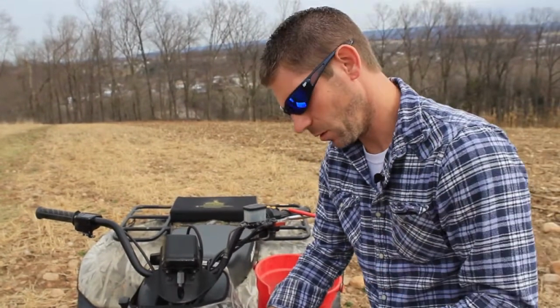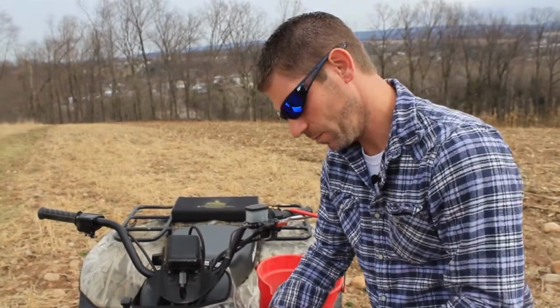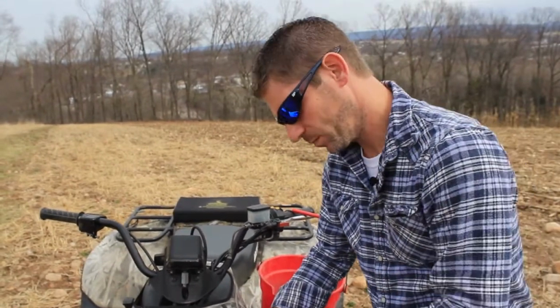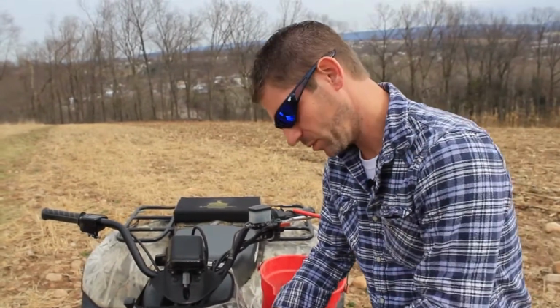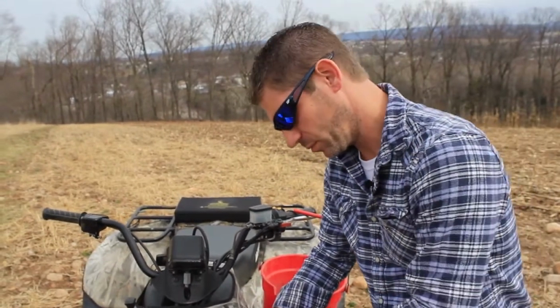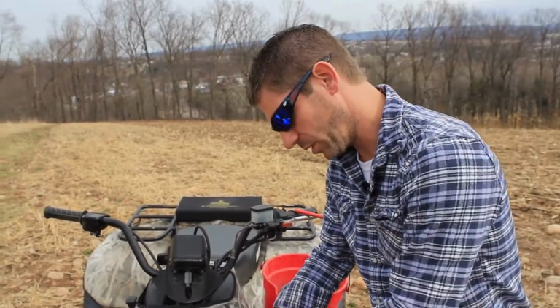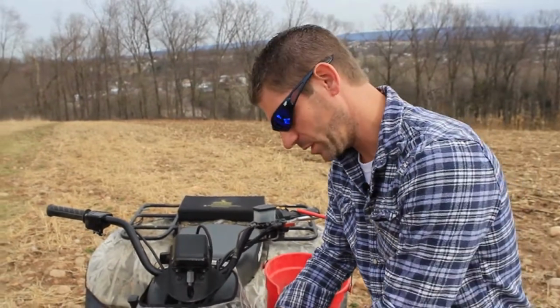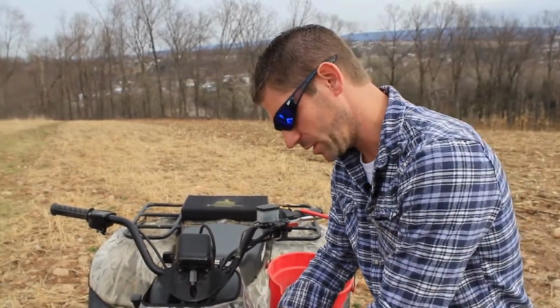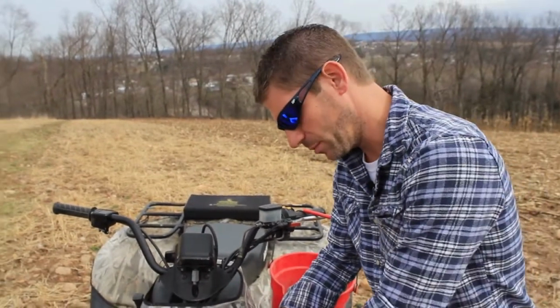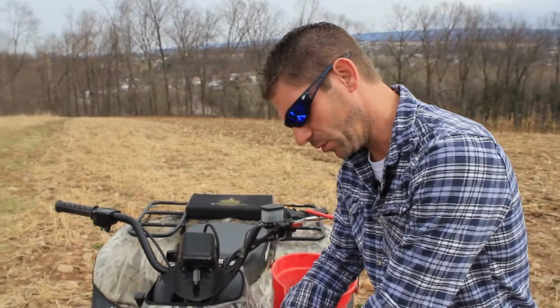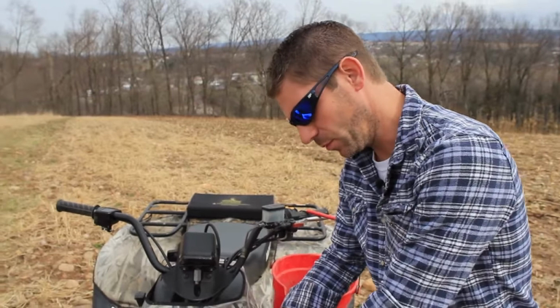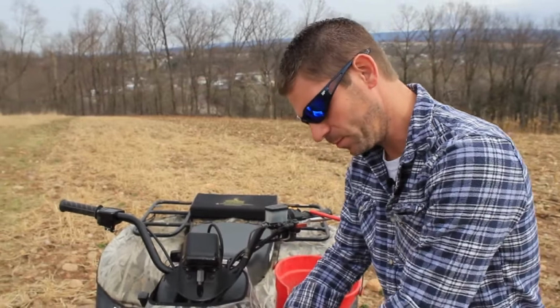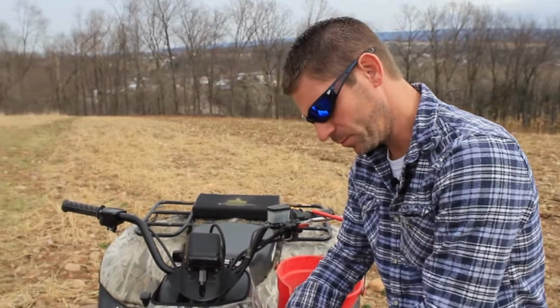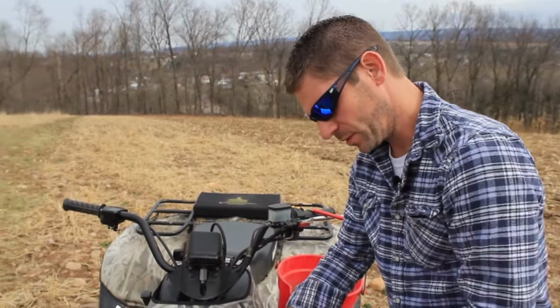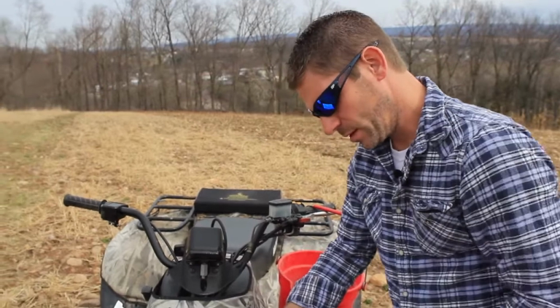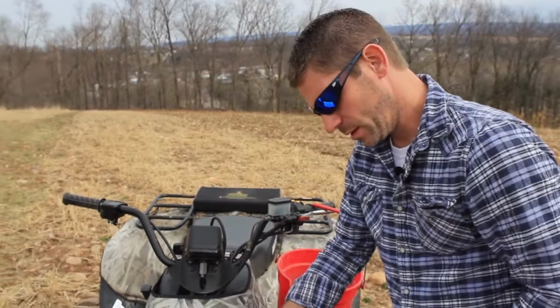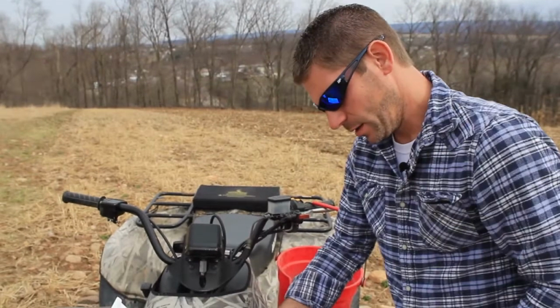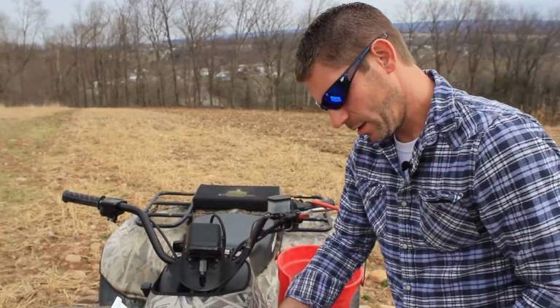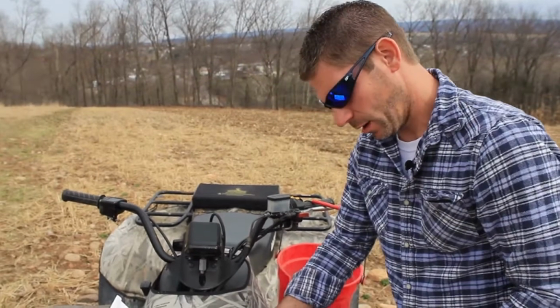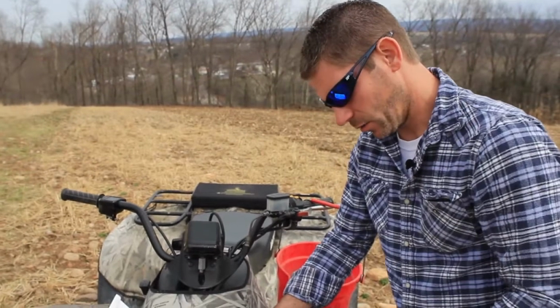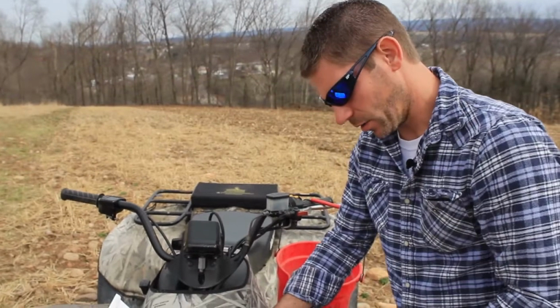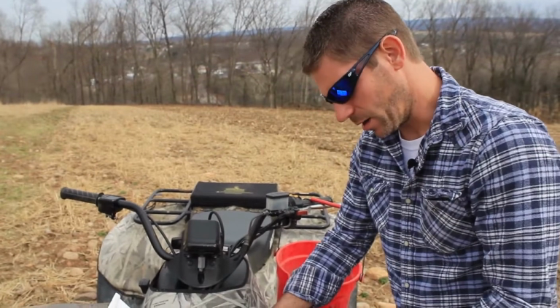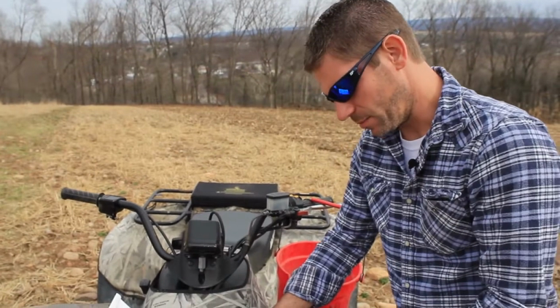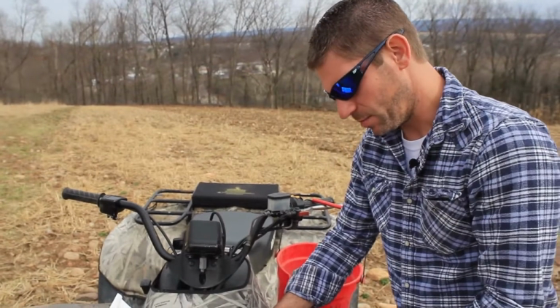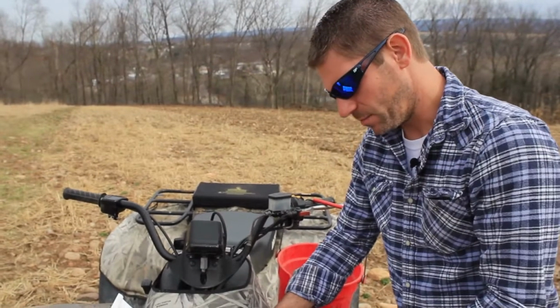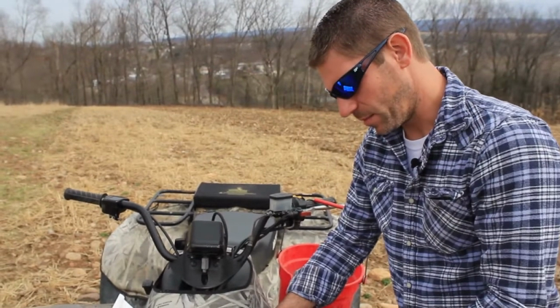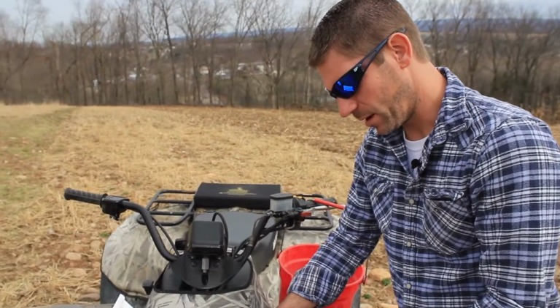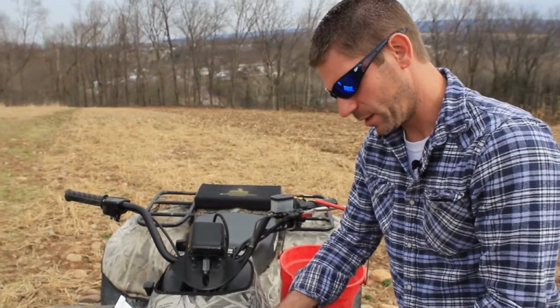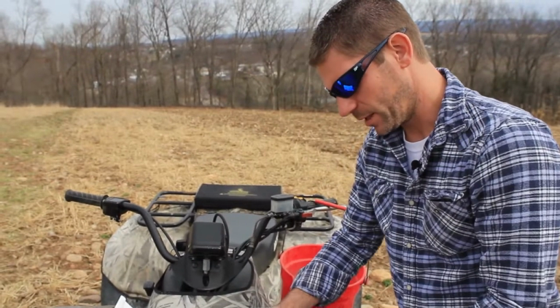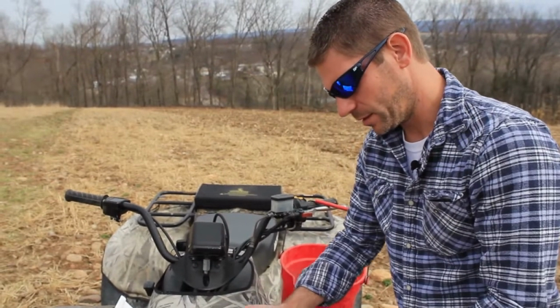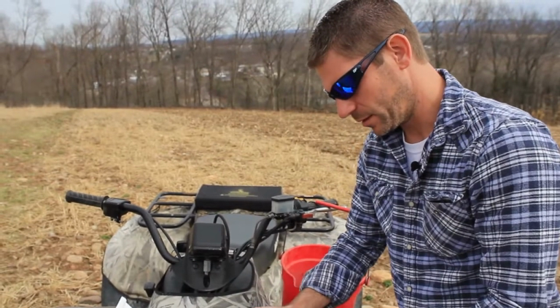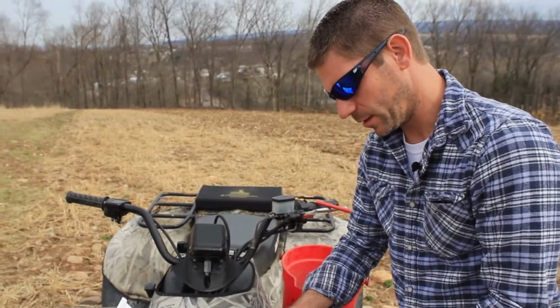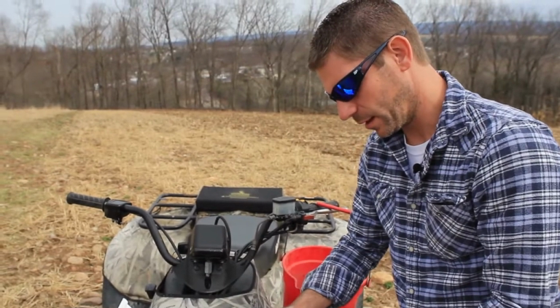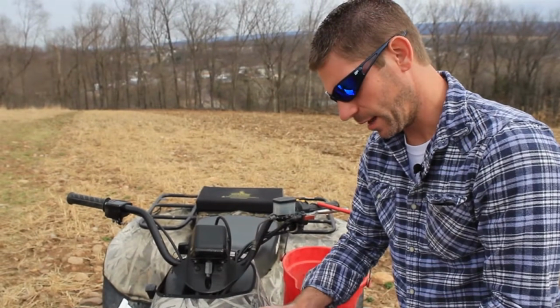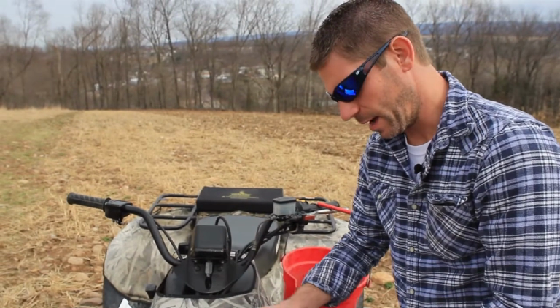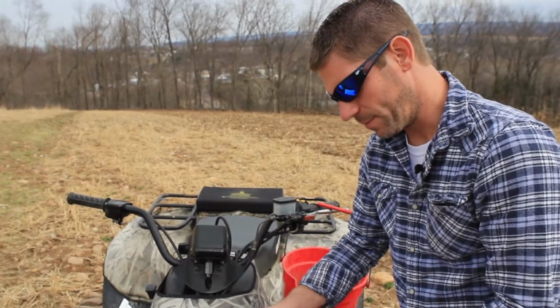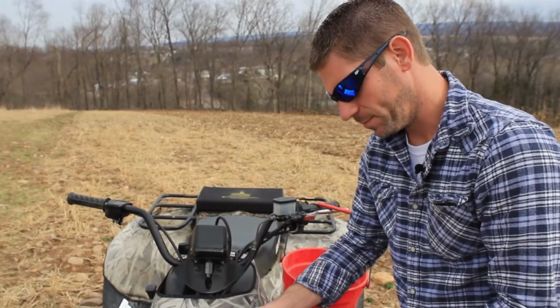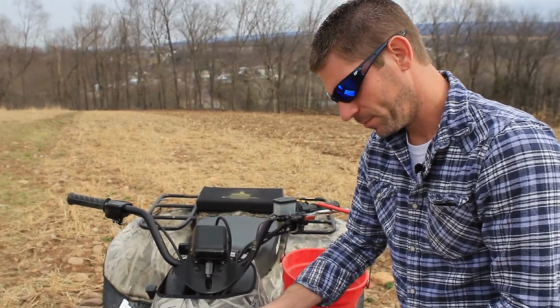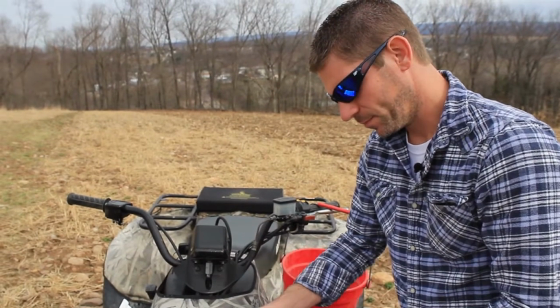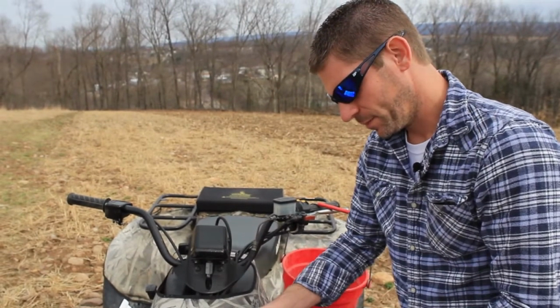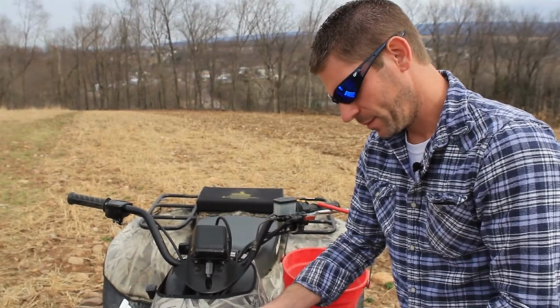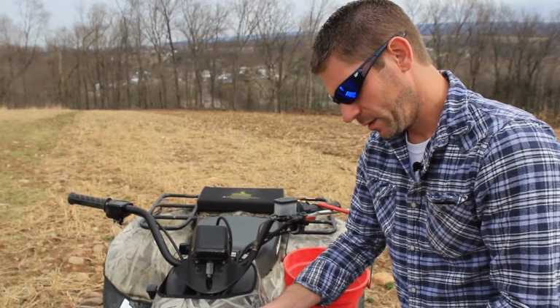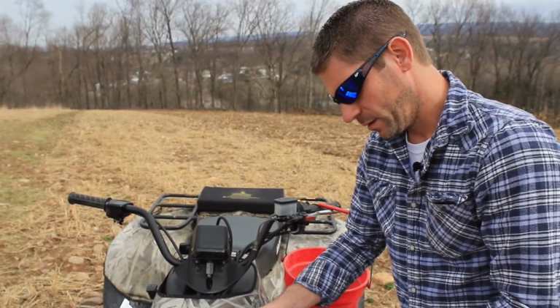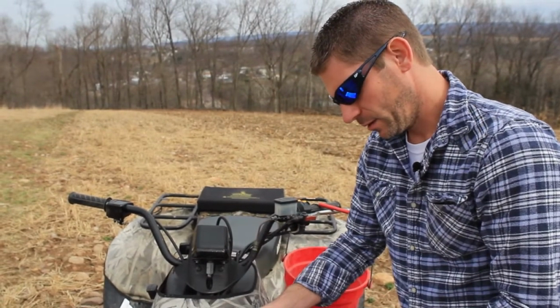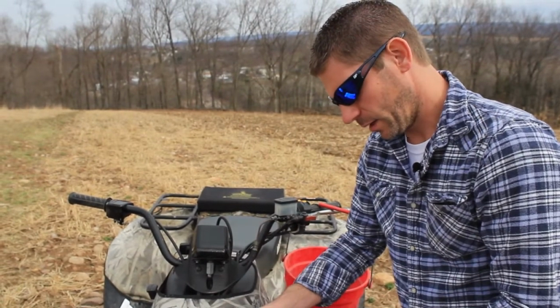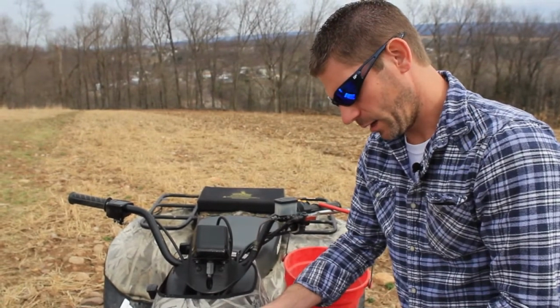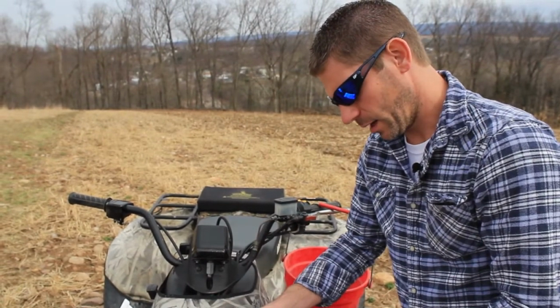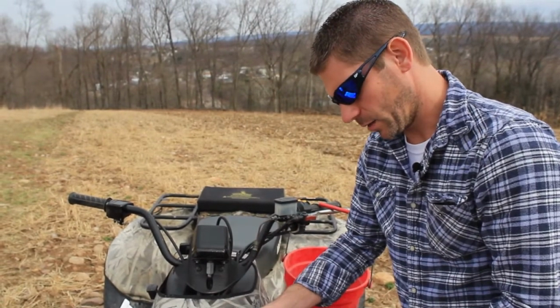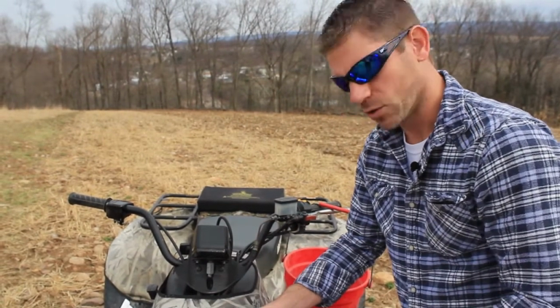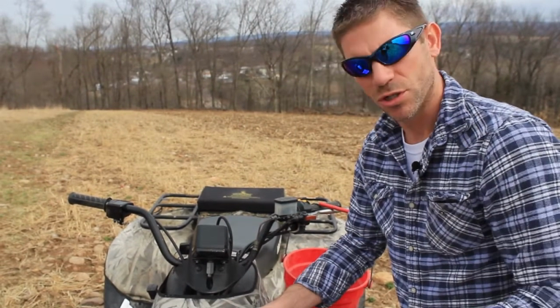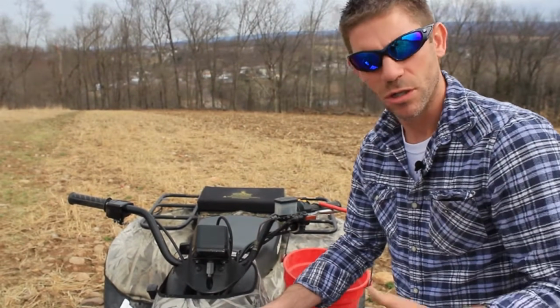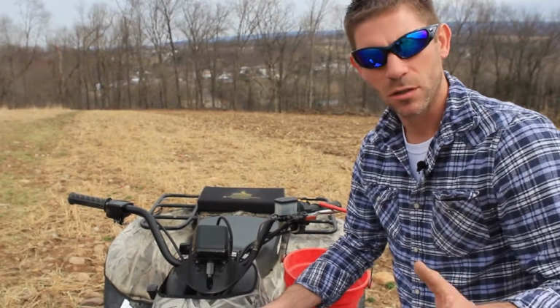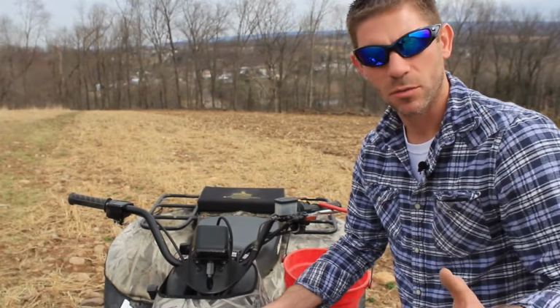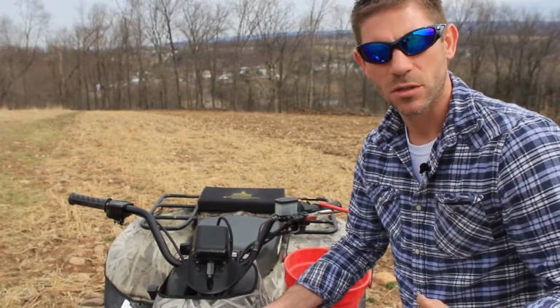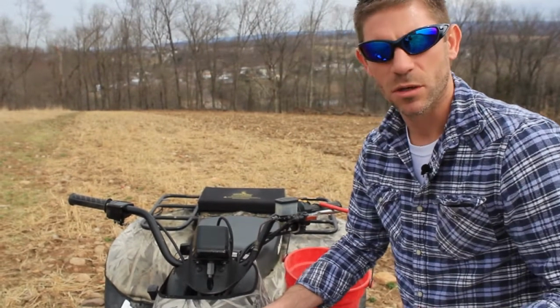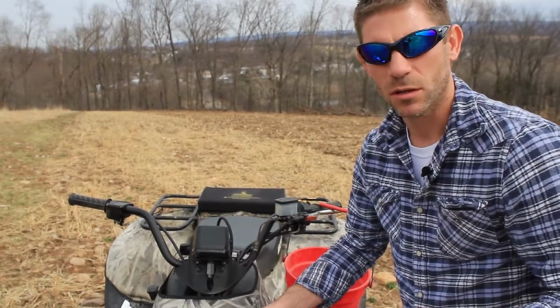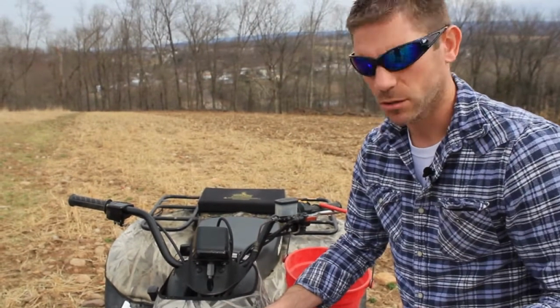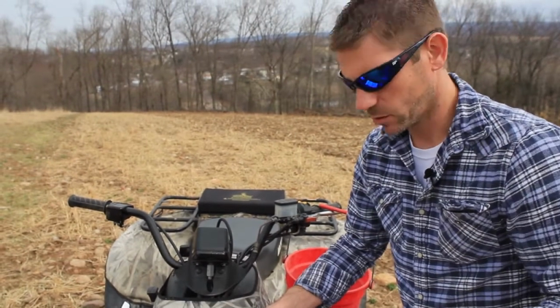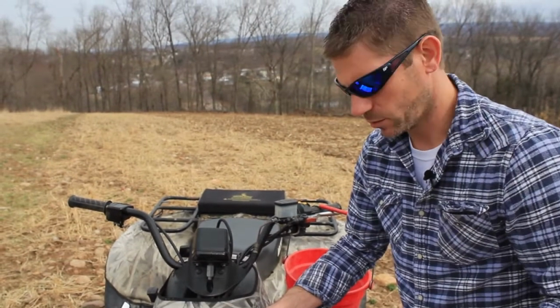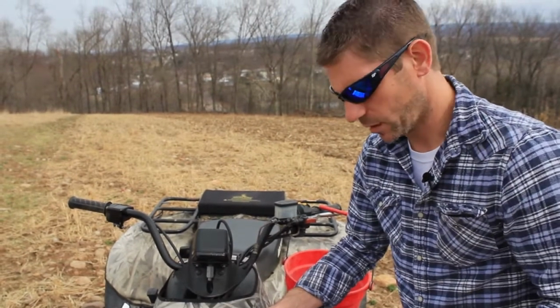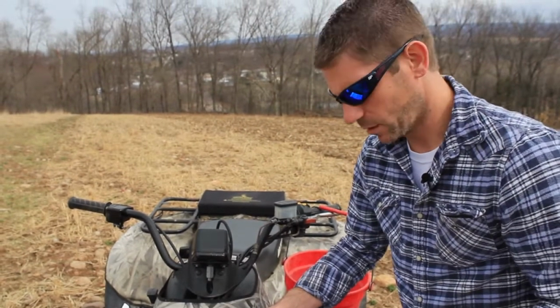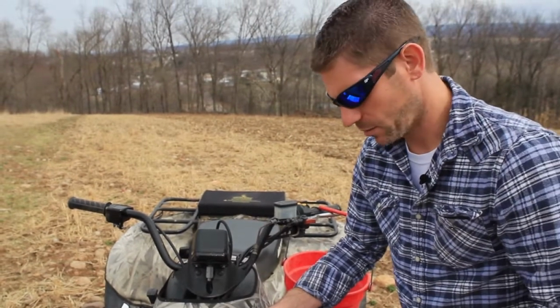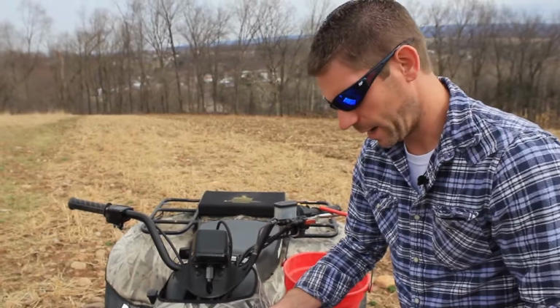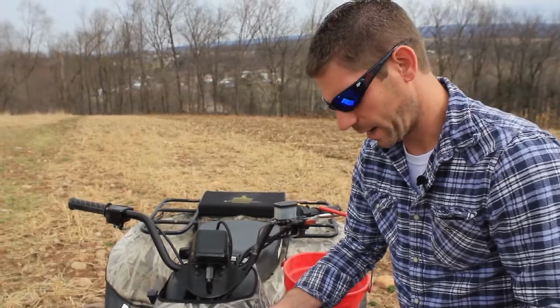We'll go ahead and mail these to the lab and show you the results once we get them back.